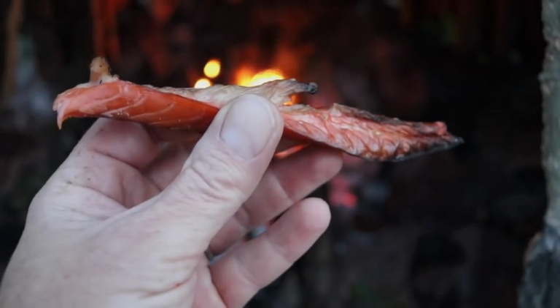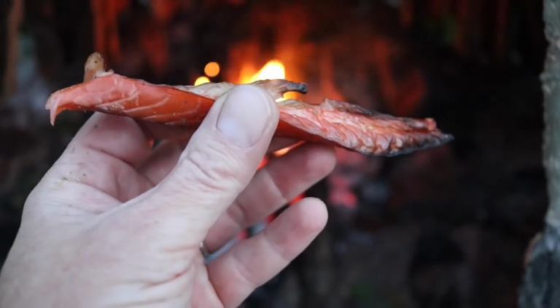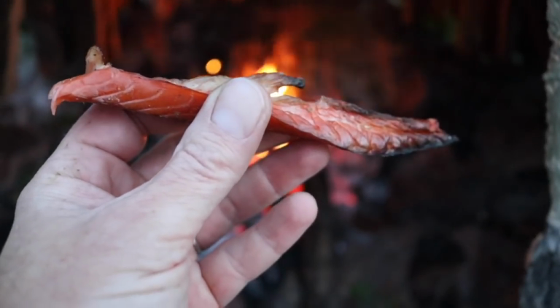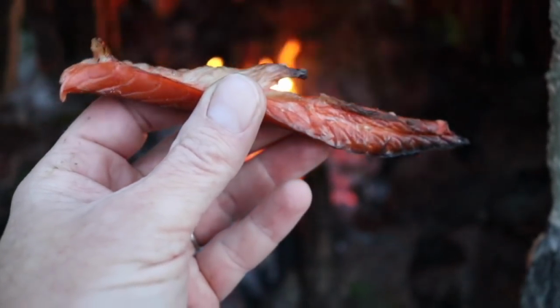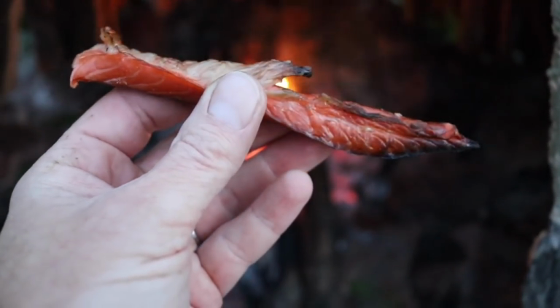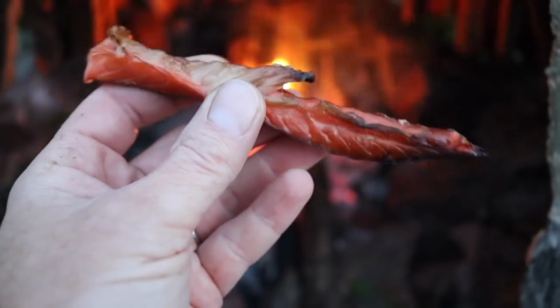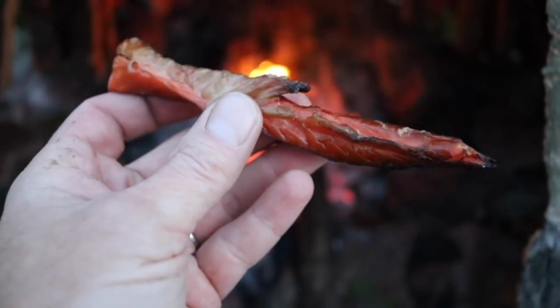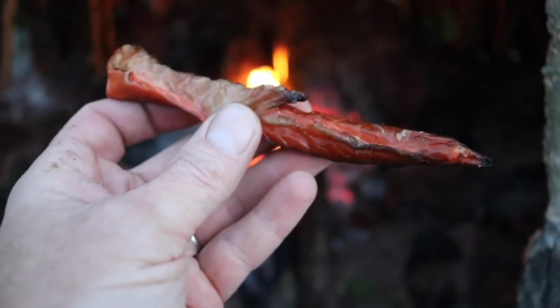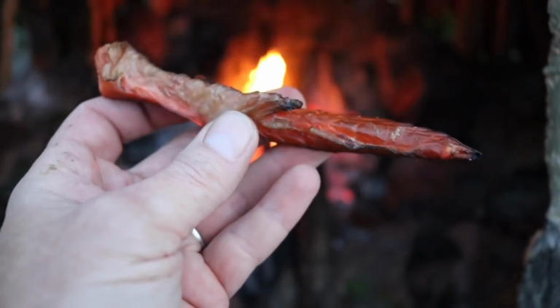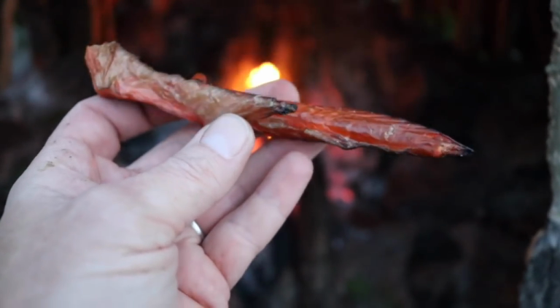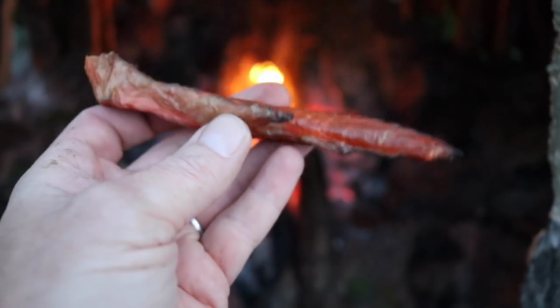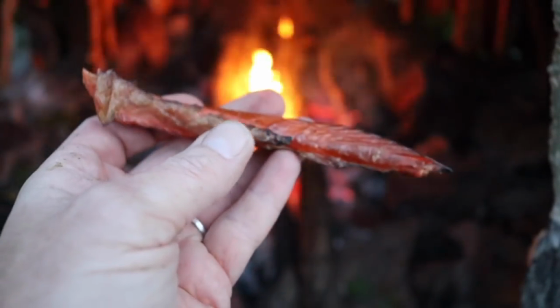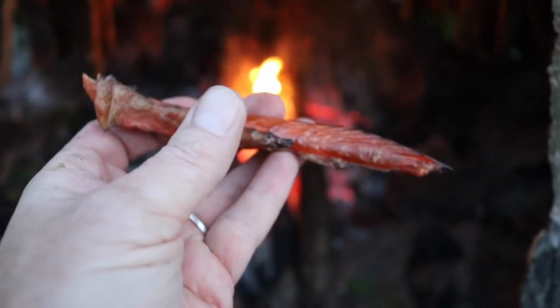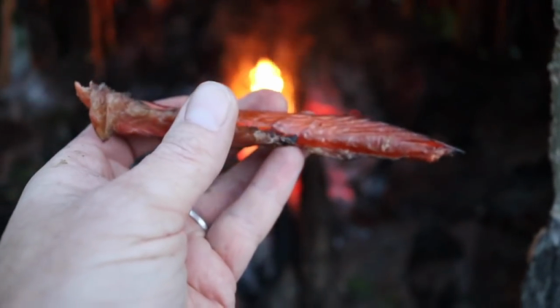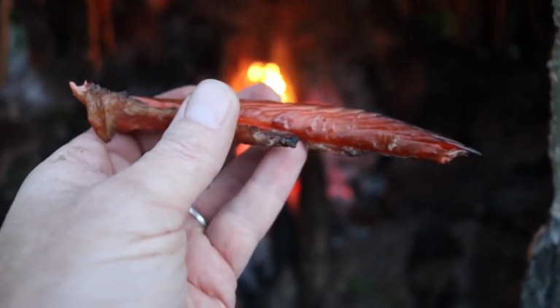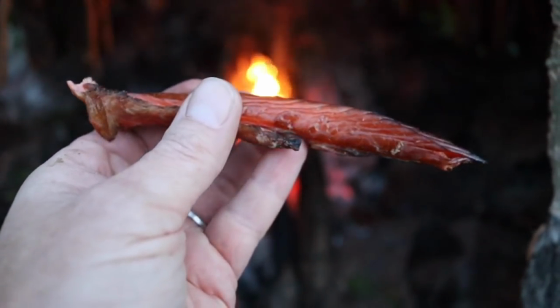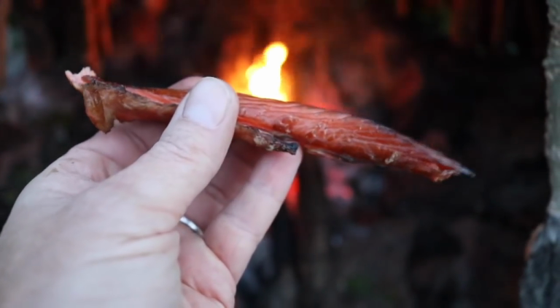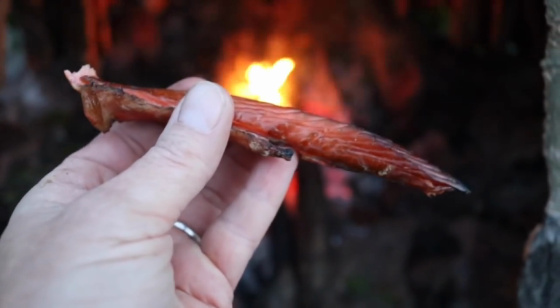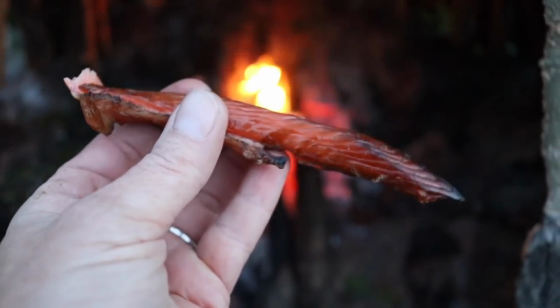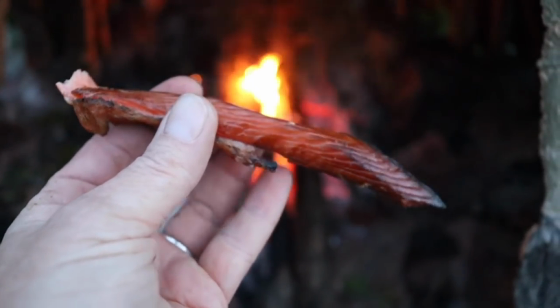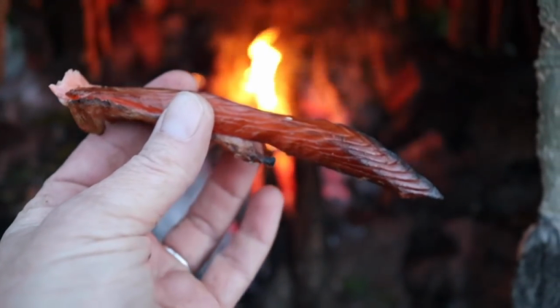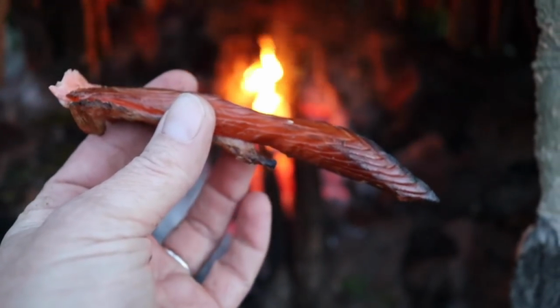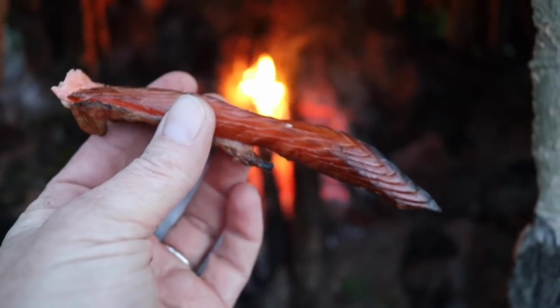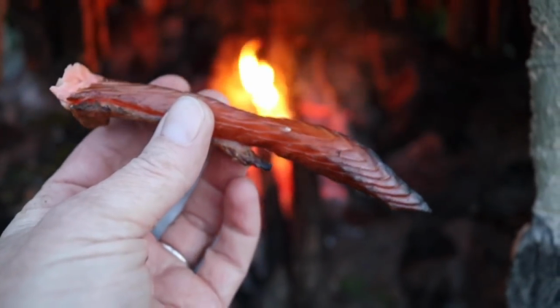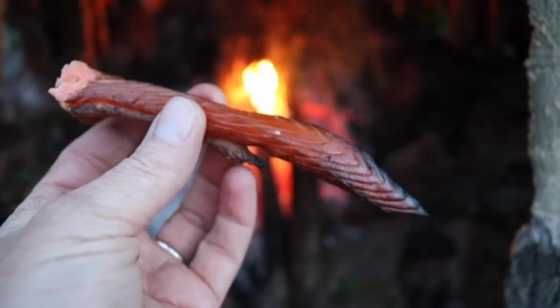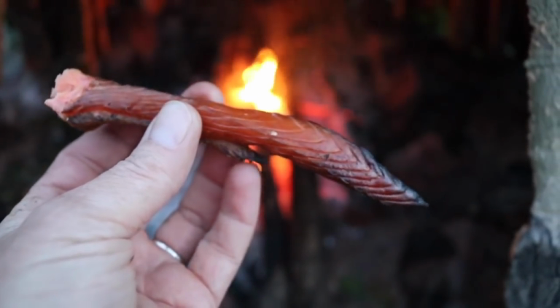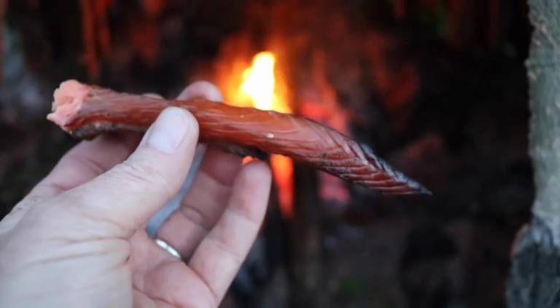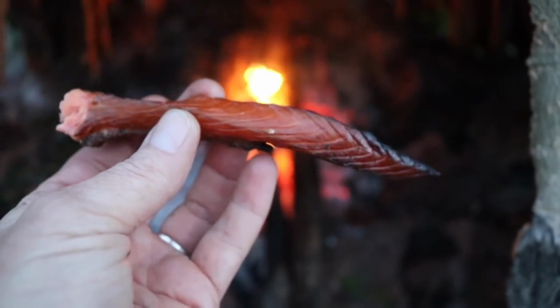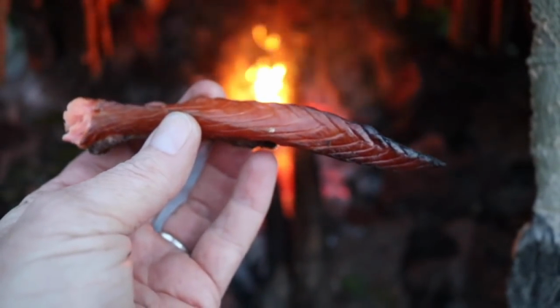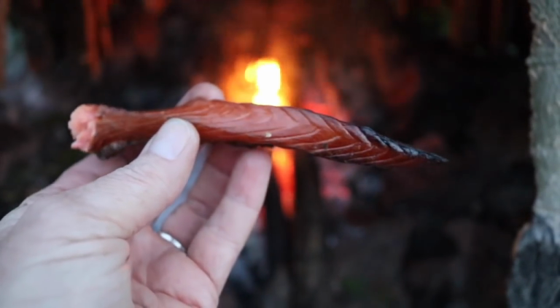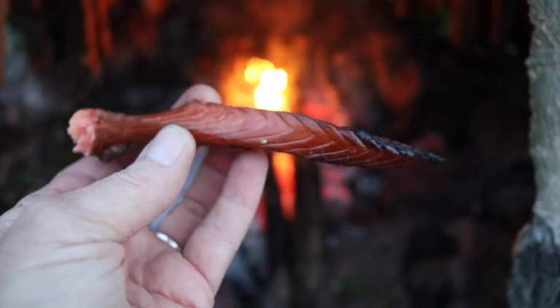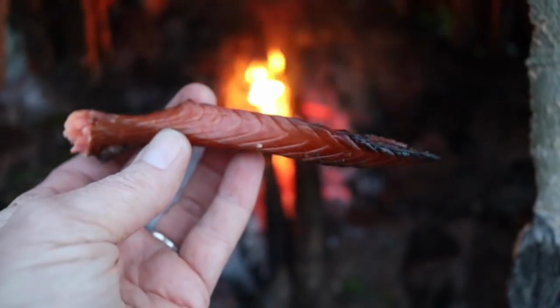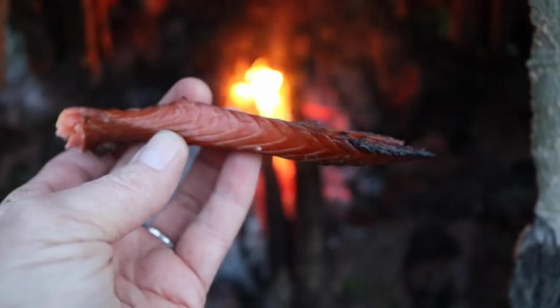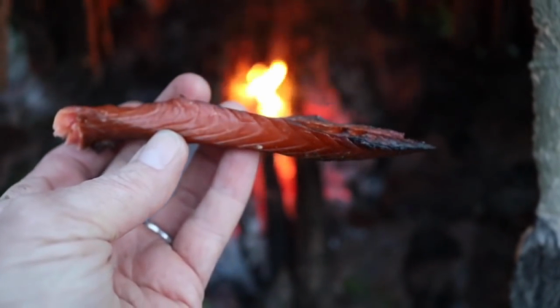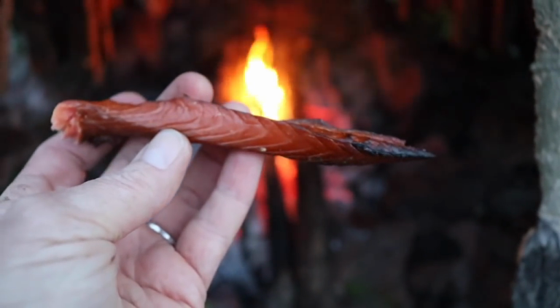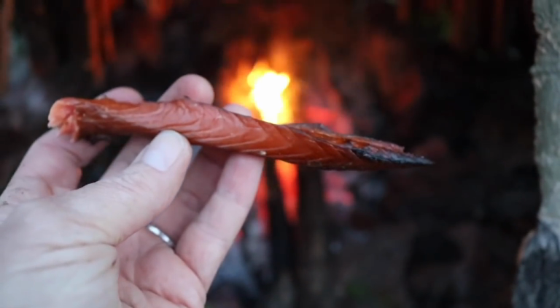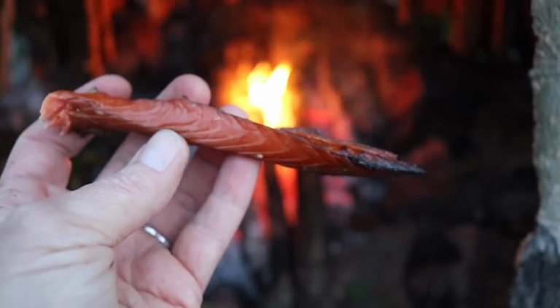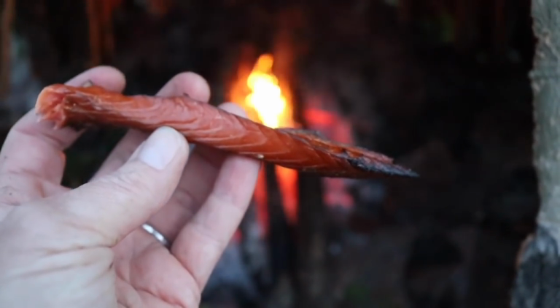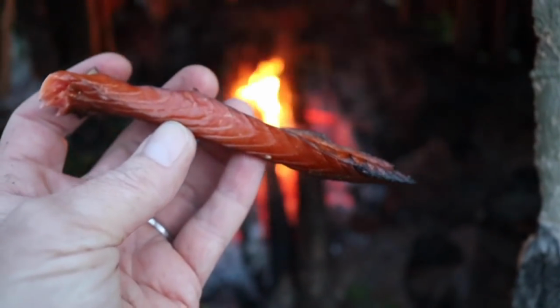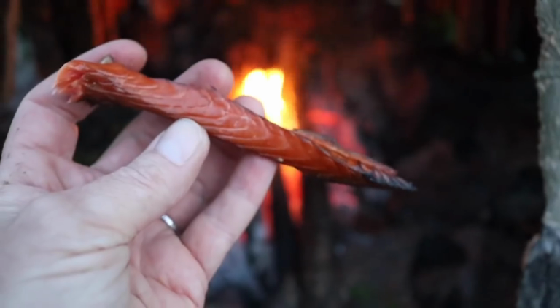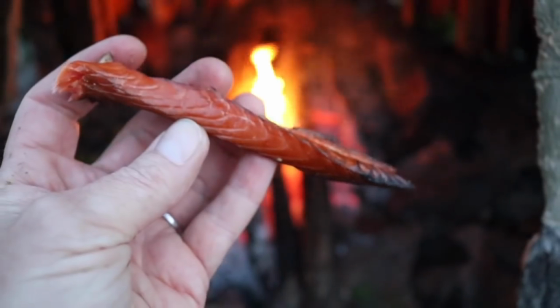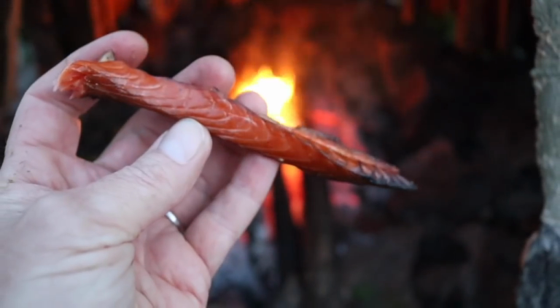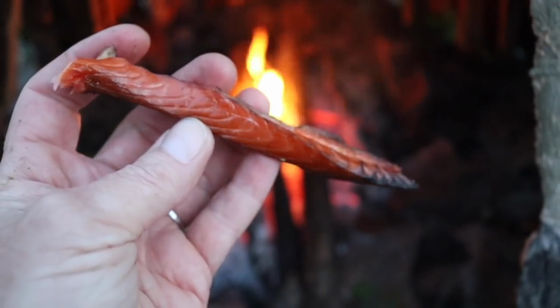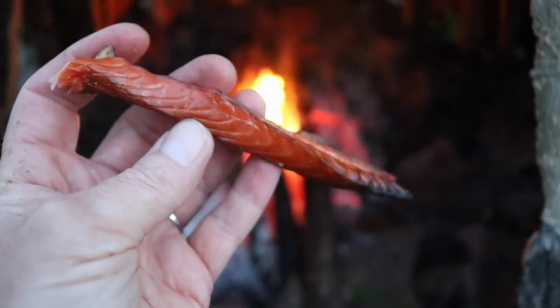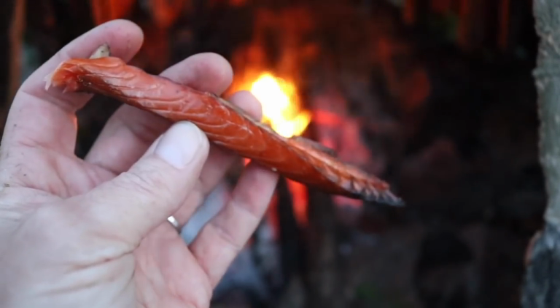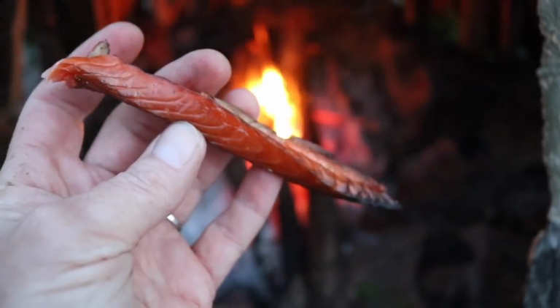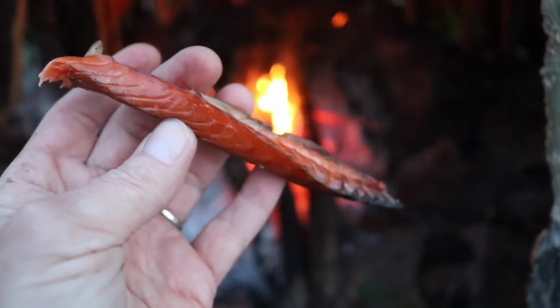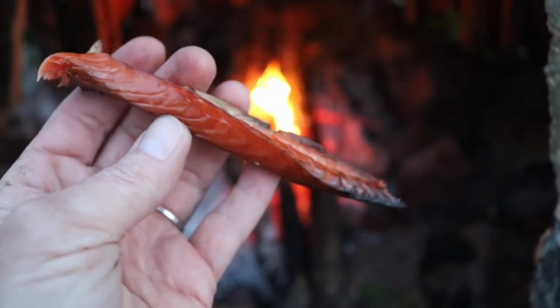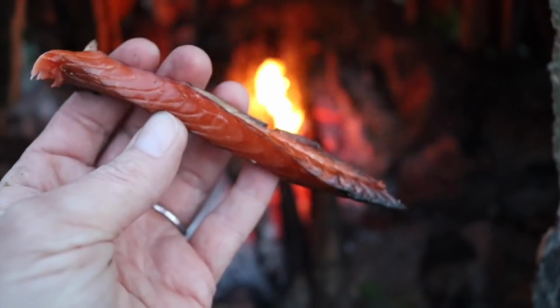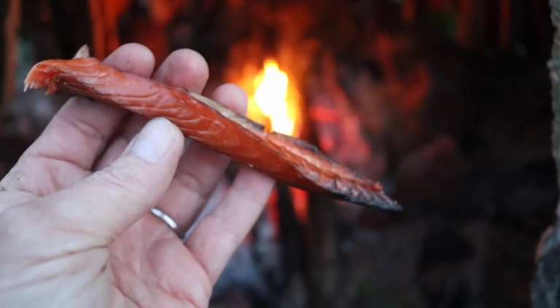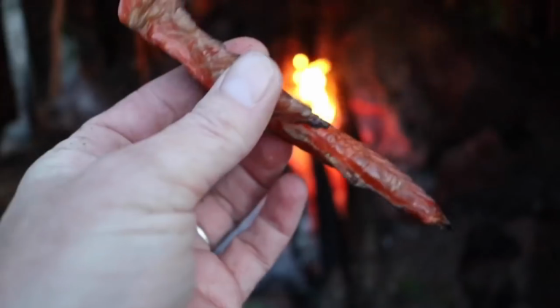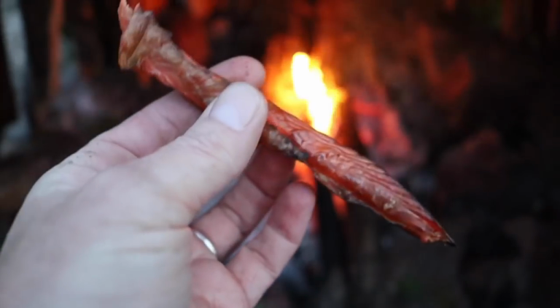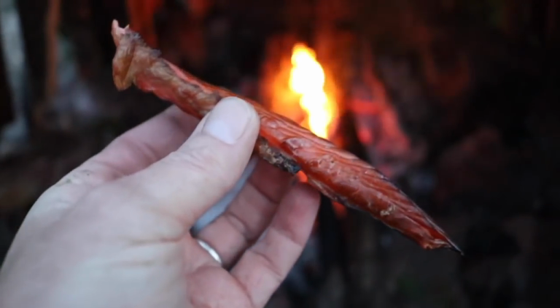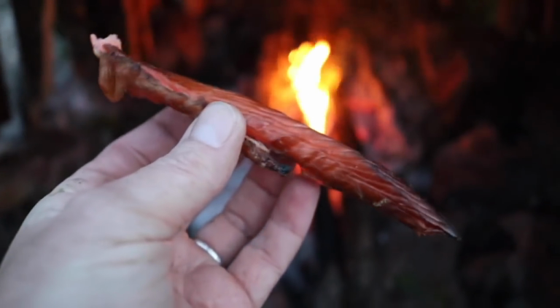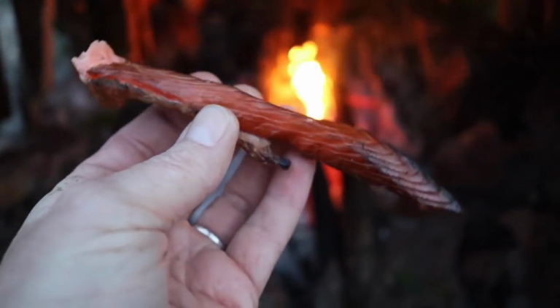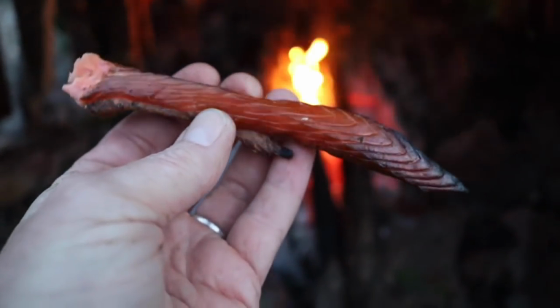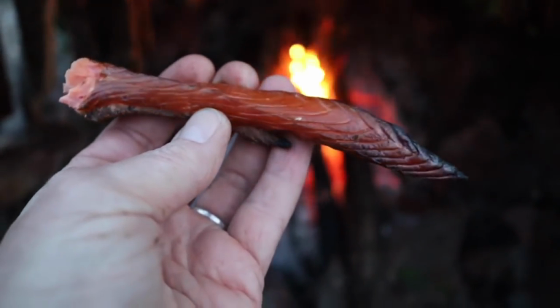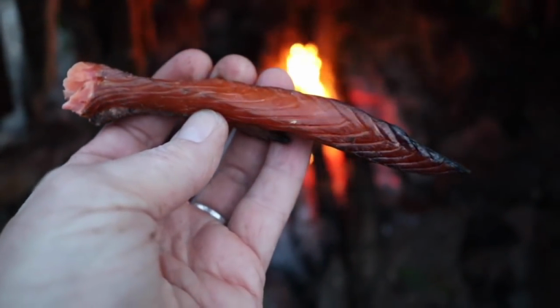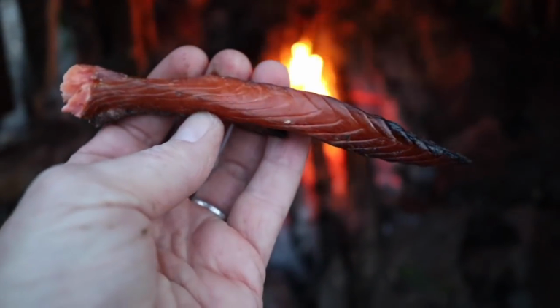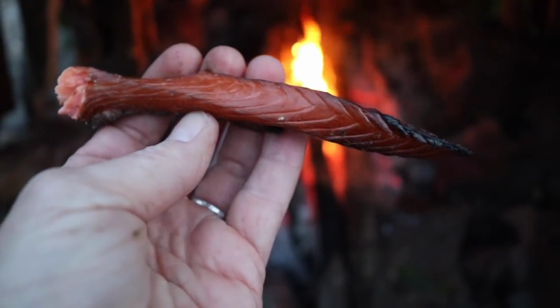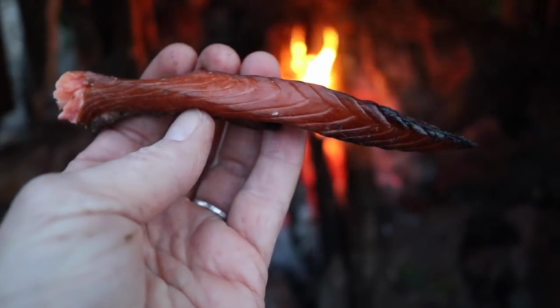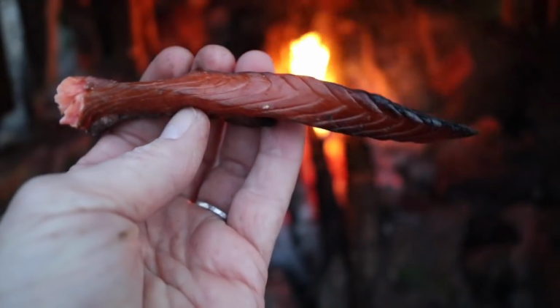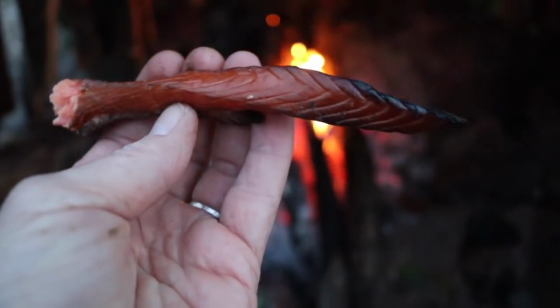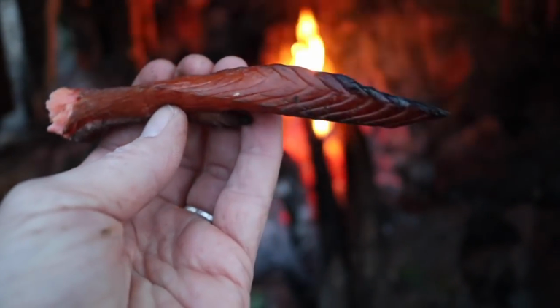Look at that. It's red salmon, hot smoked — absolutely delicious.